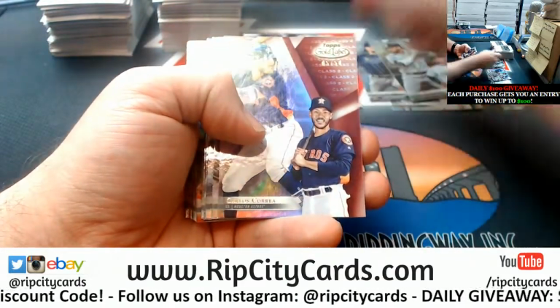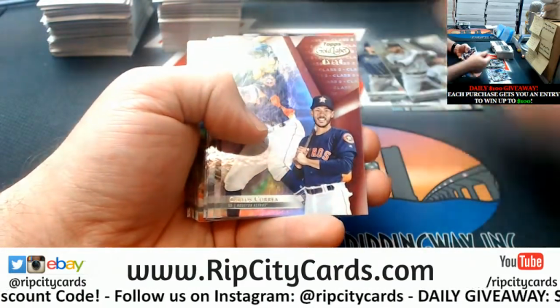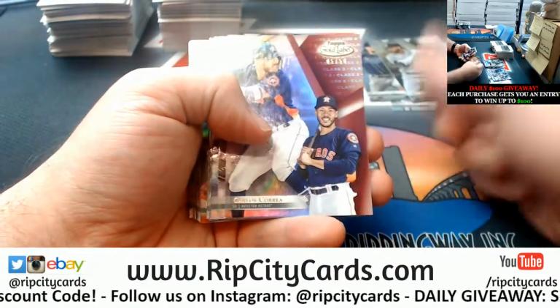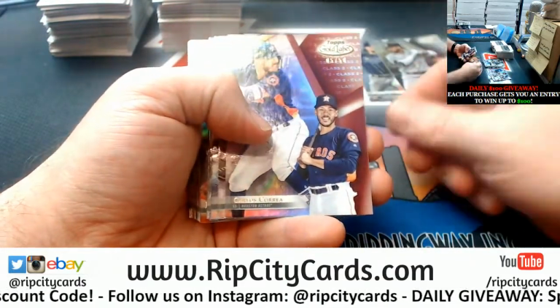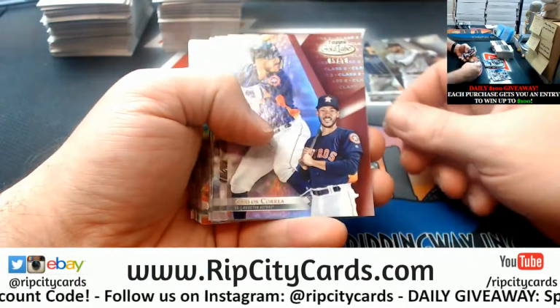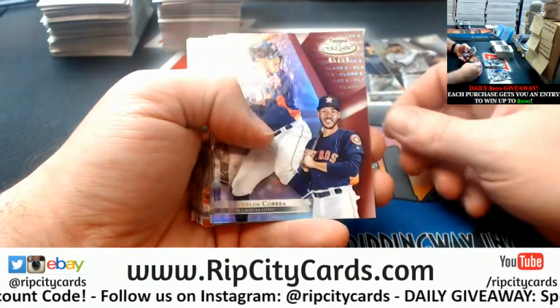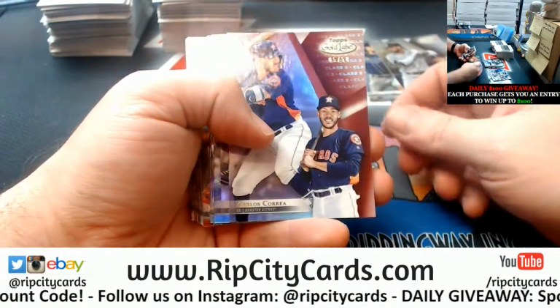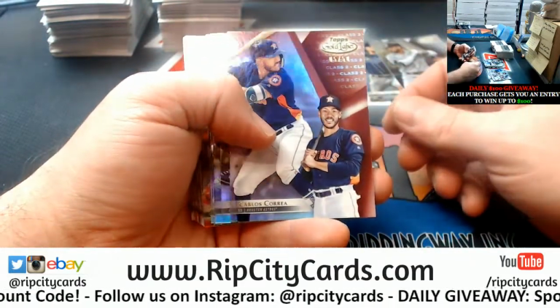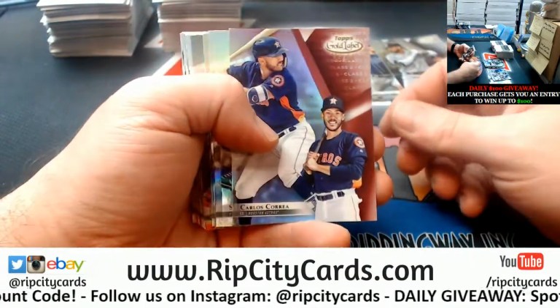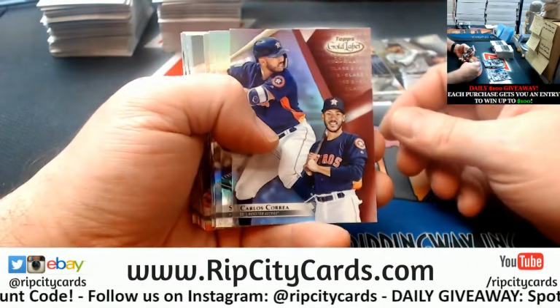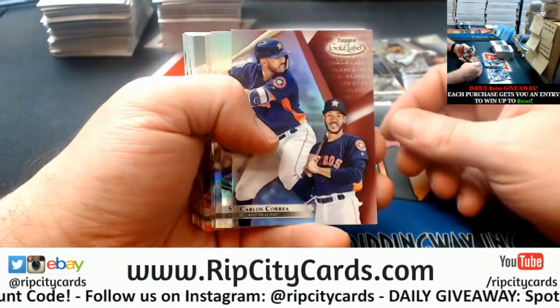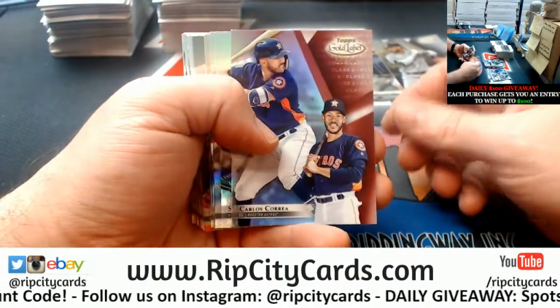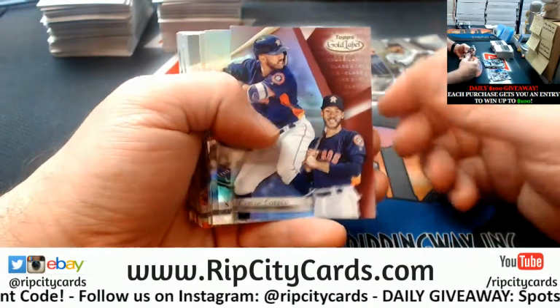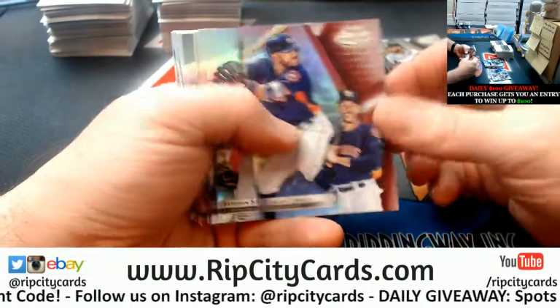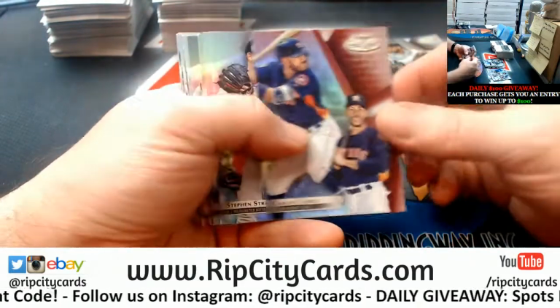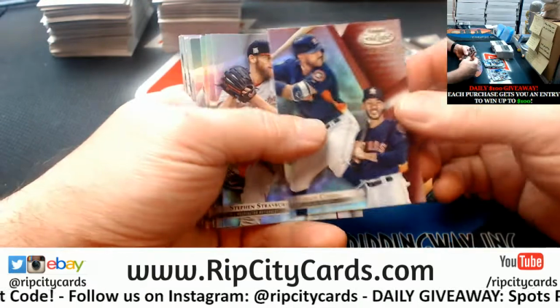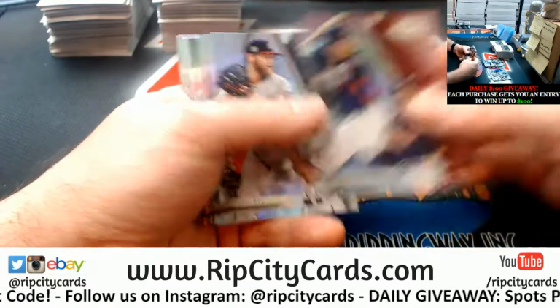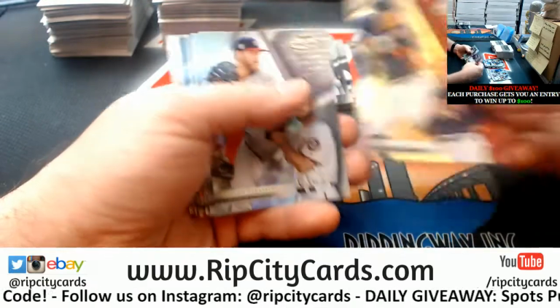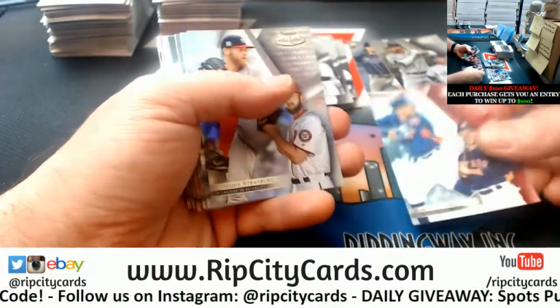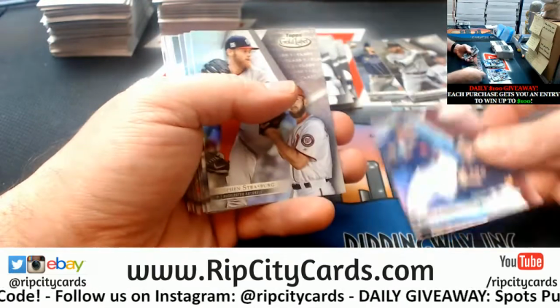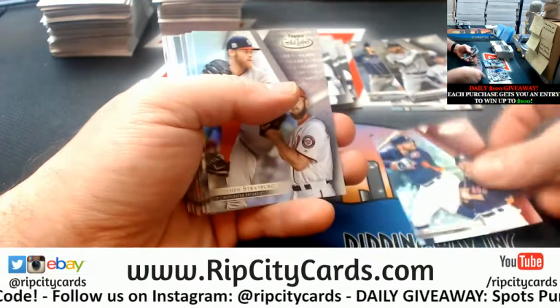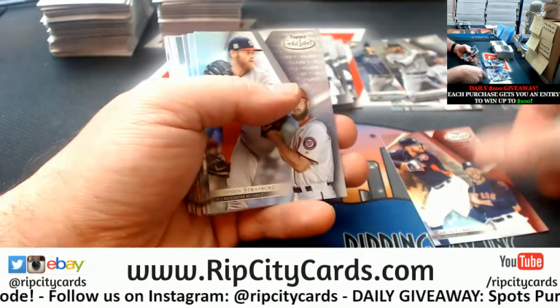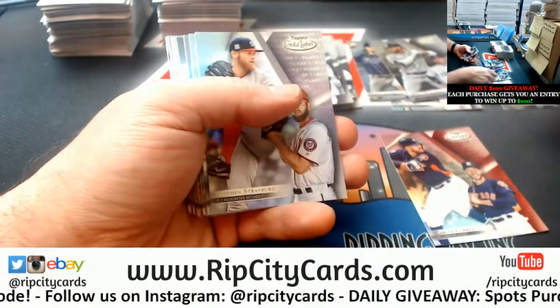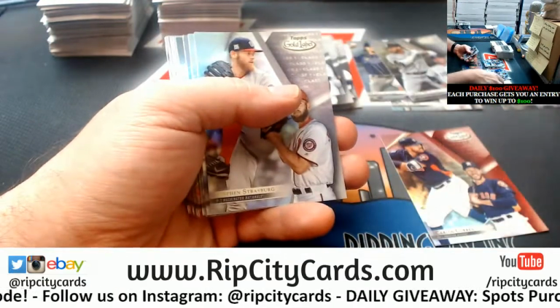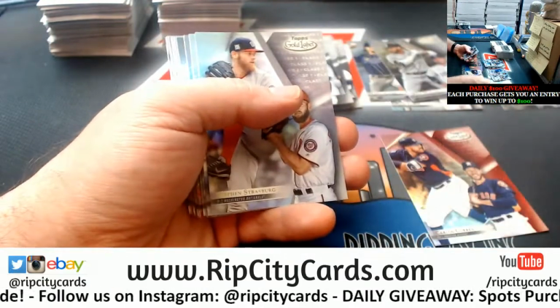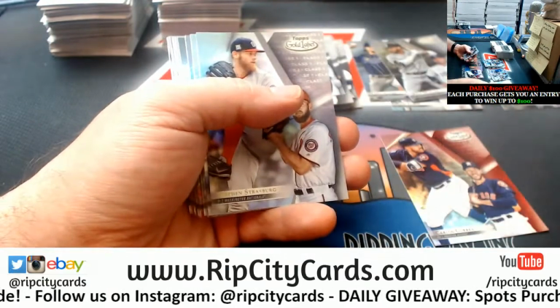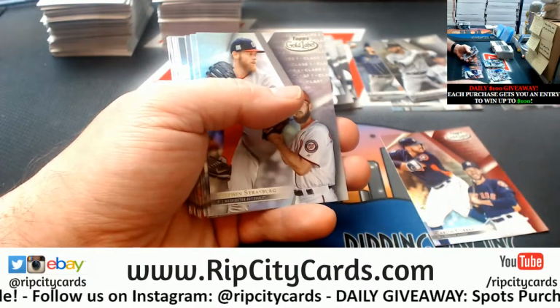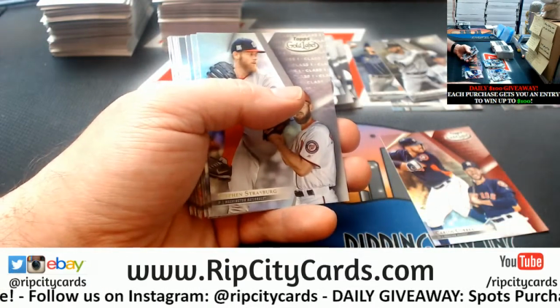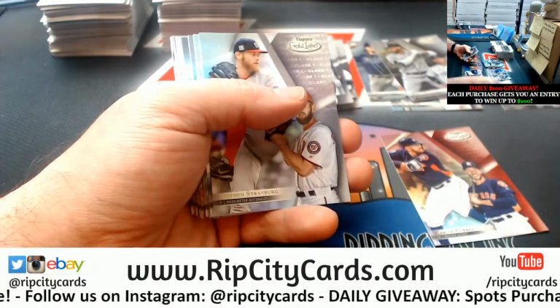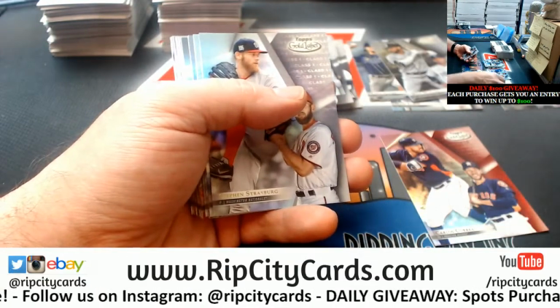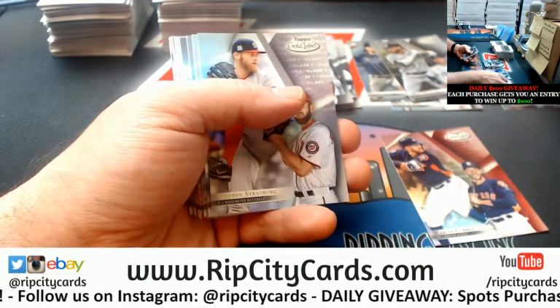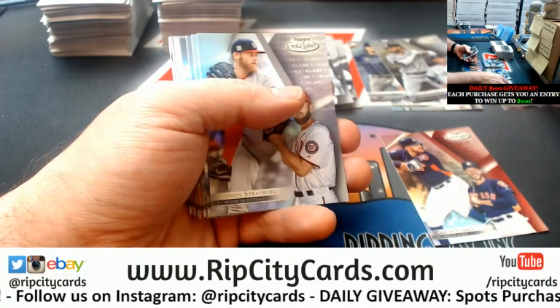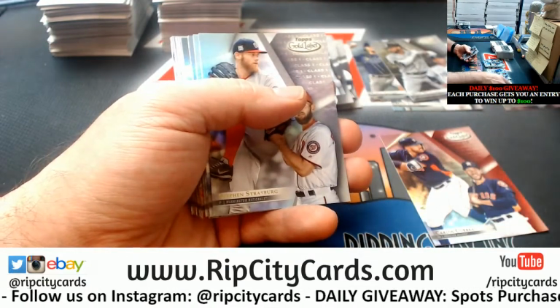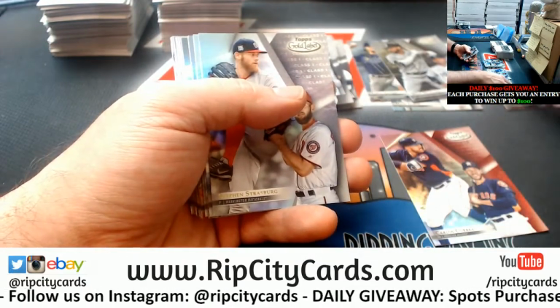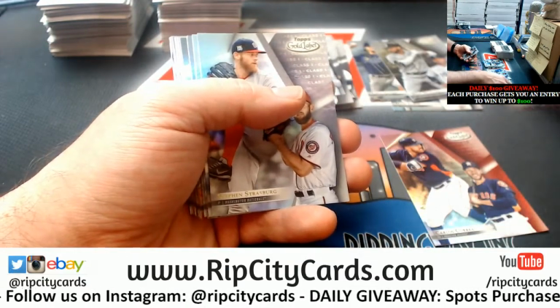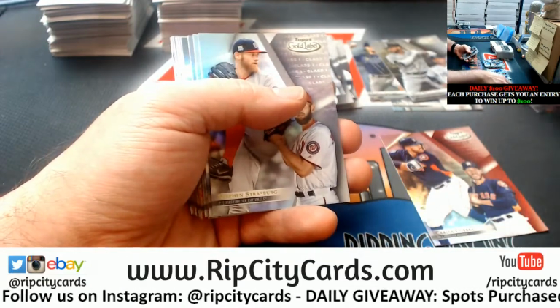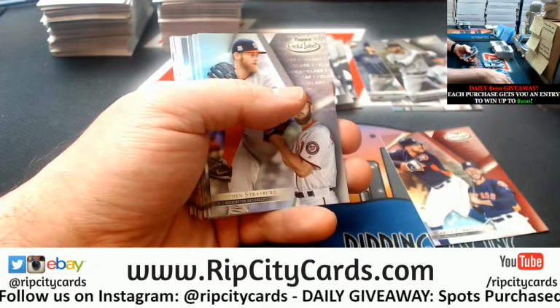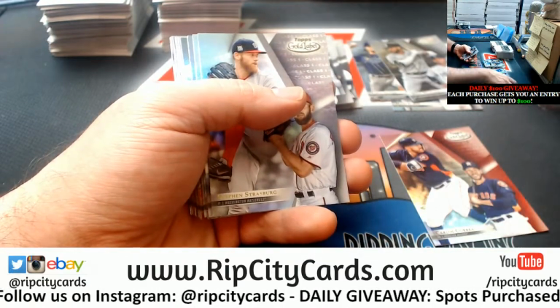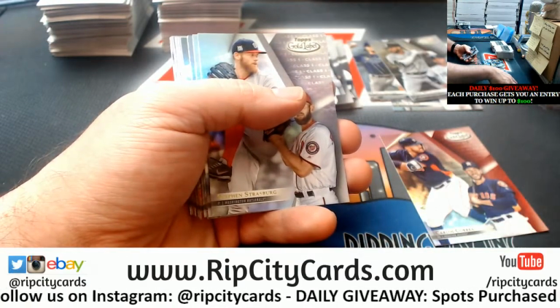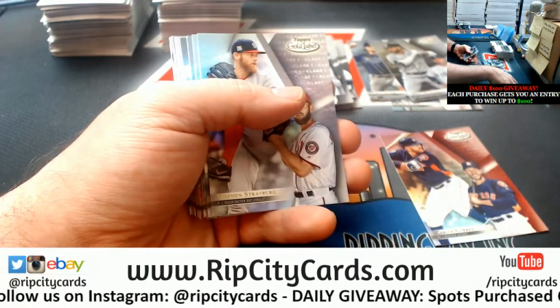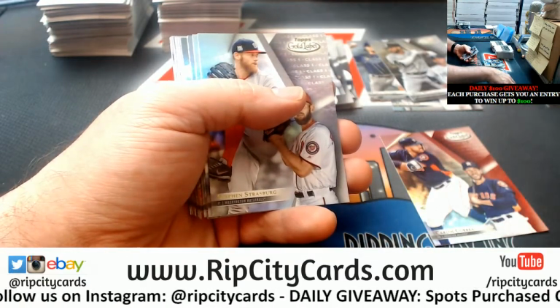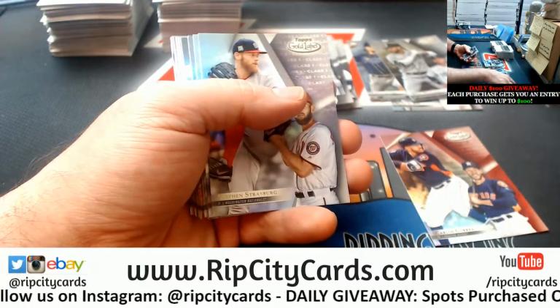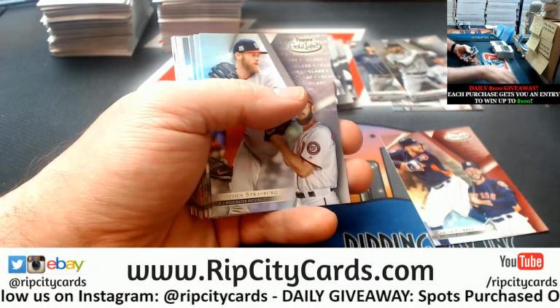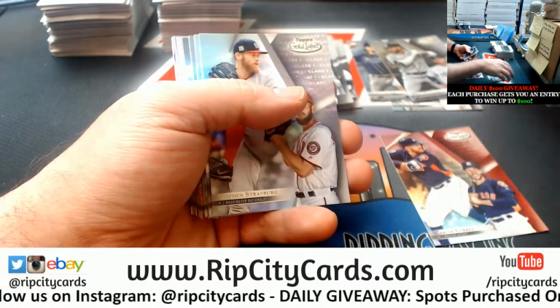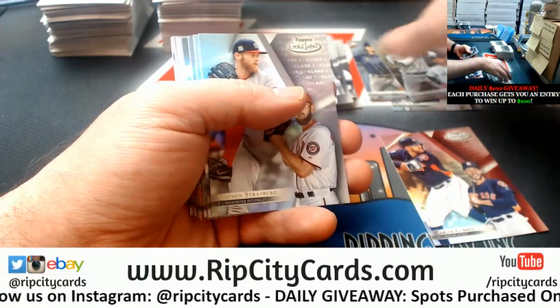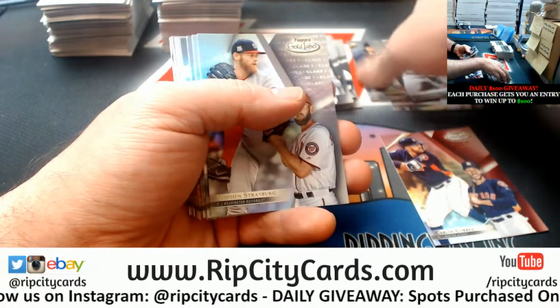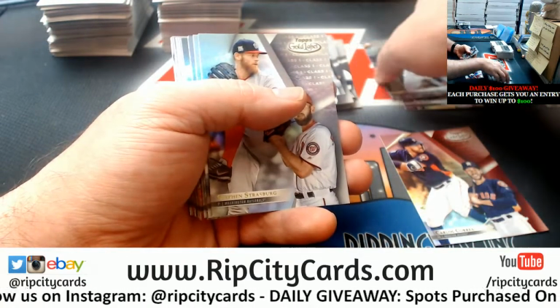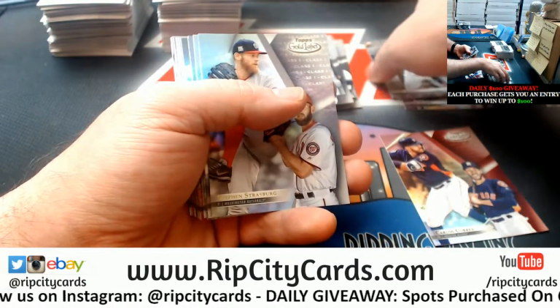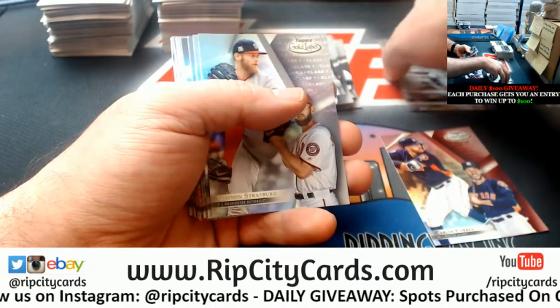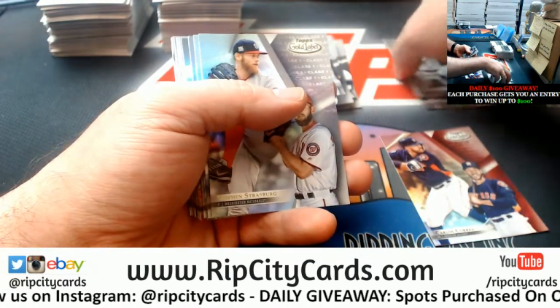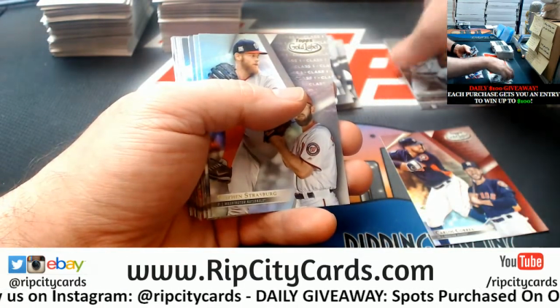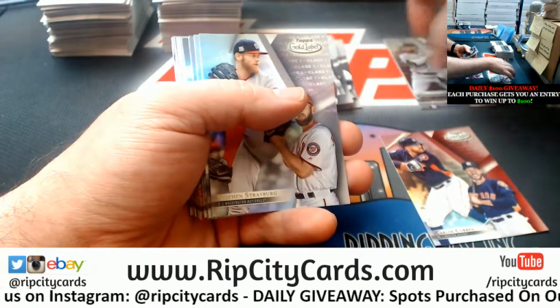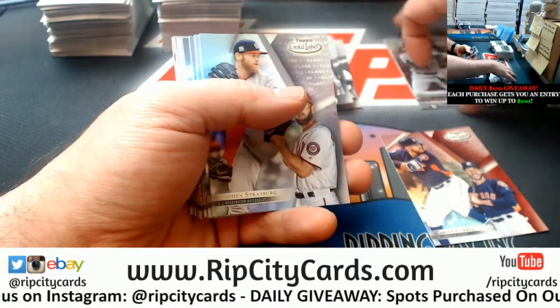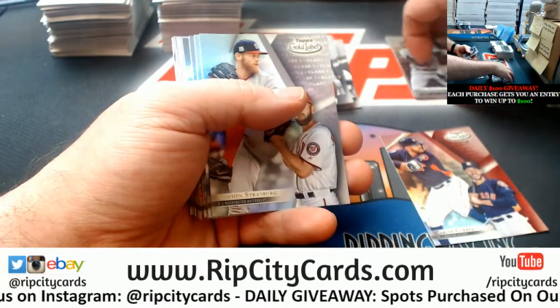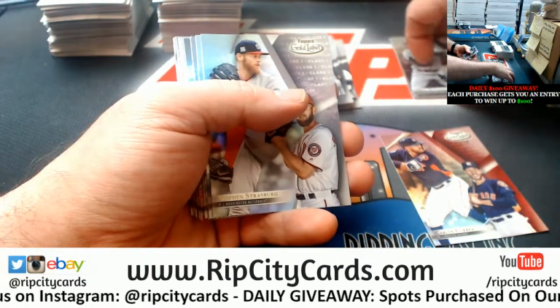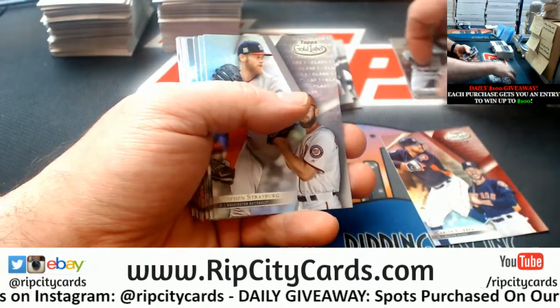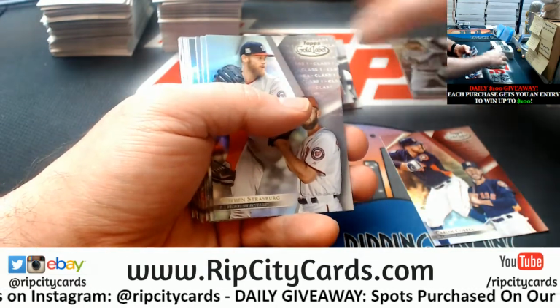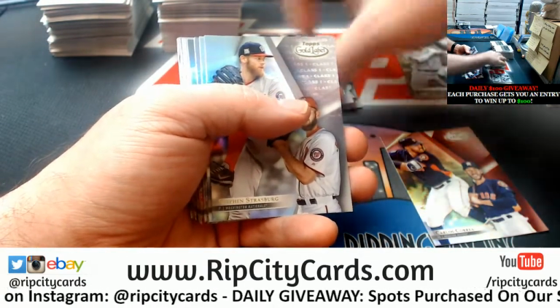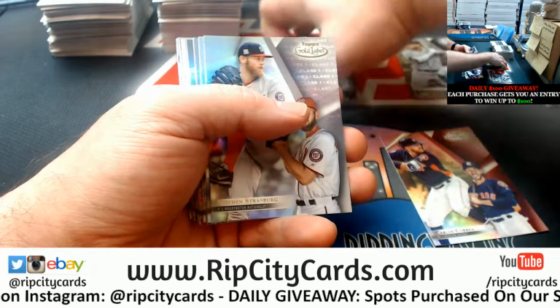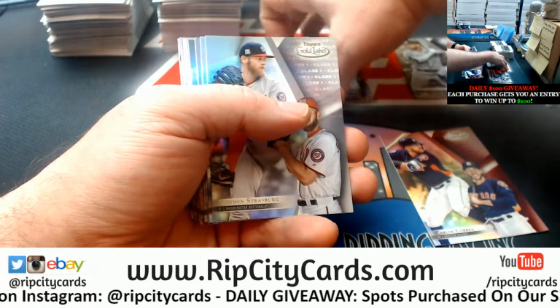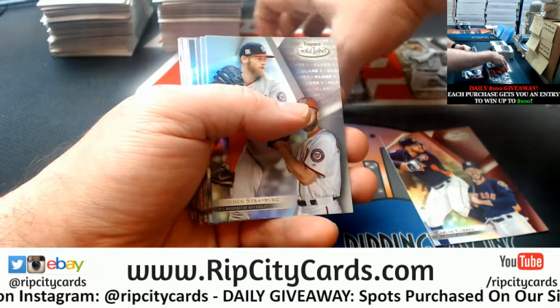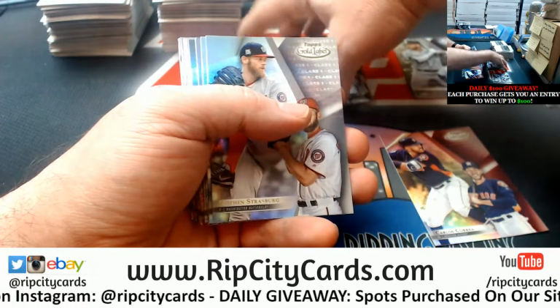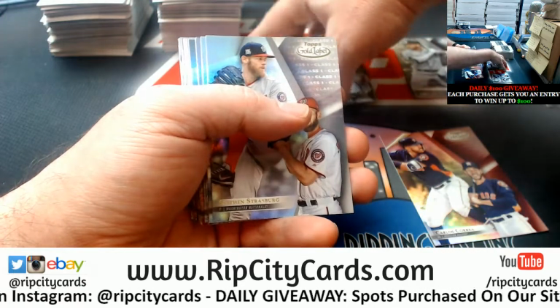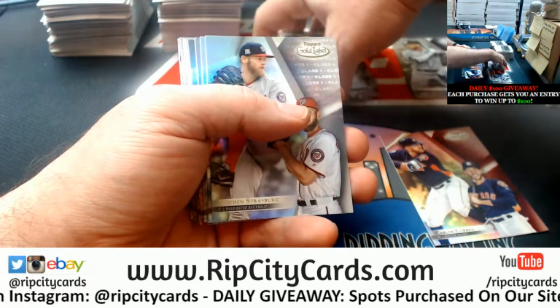Class 2 Correa out of 50. Oh Big Greg, my team is so bad. It's so bad.